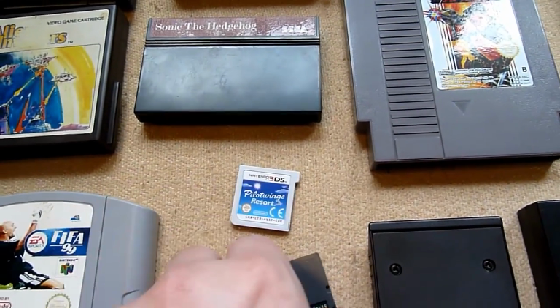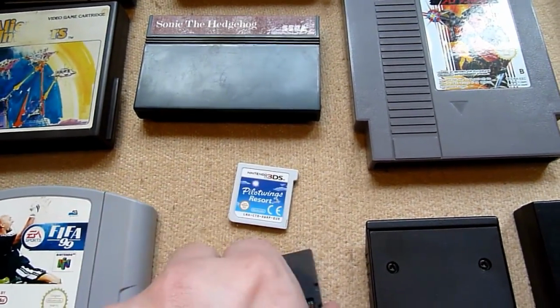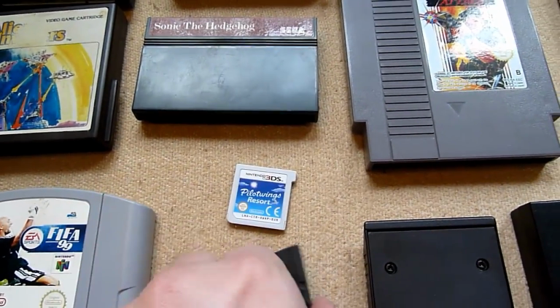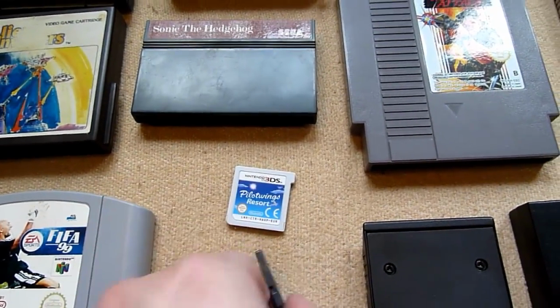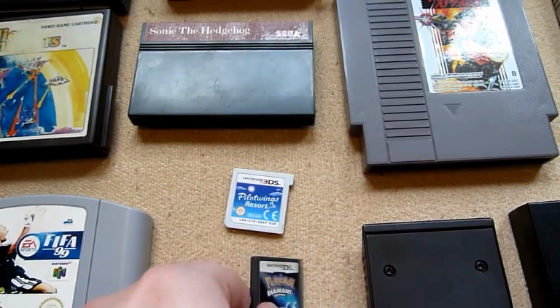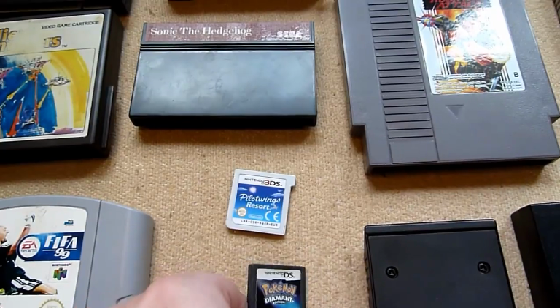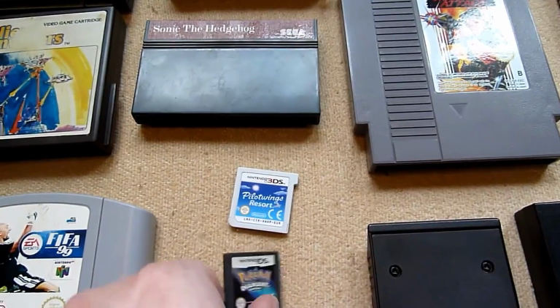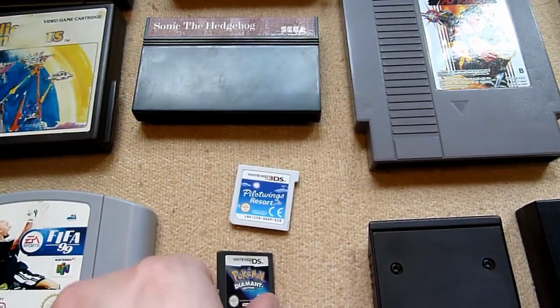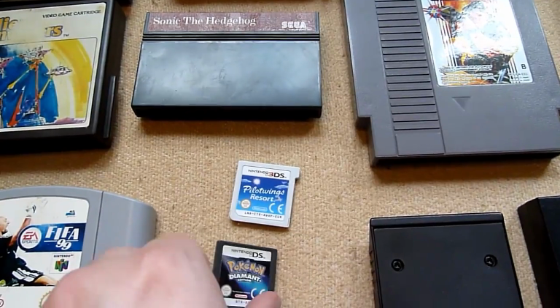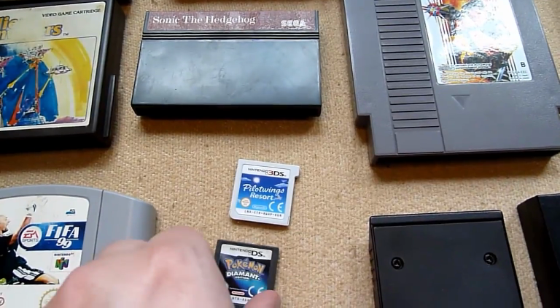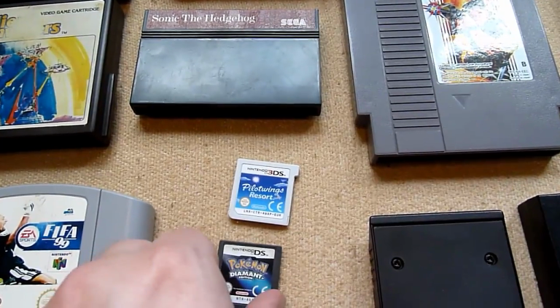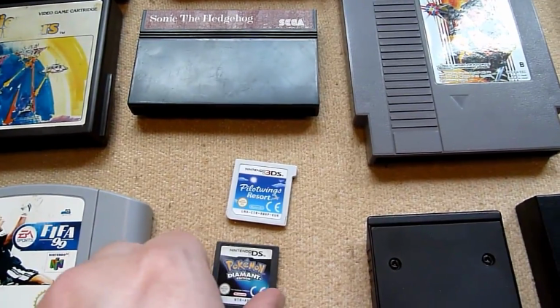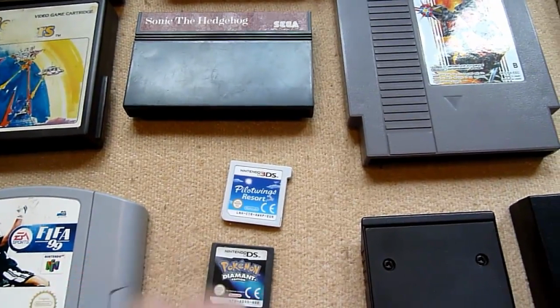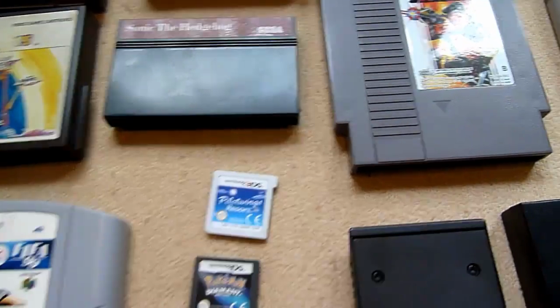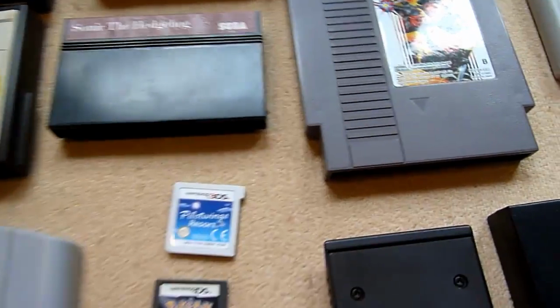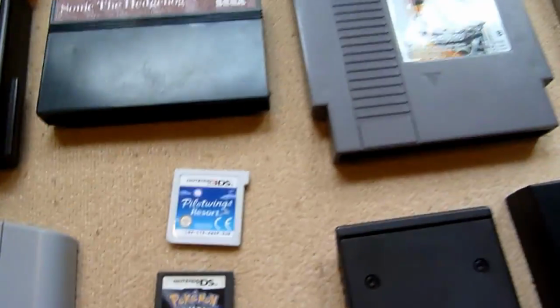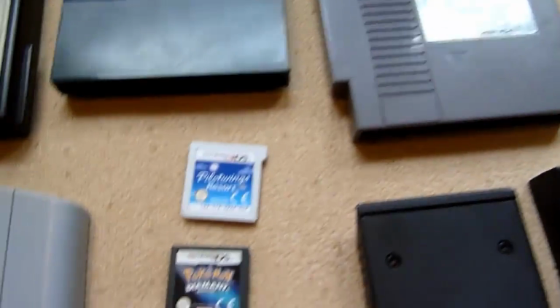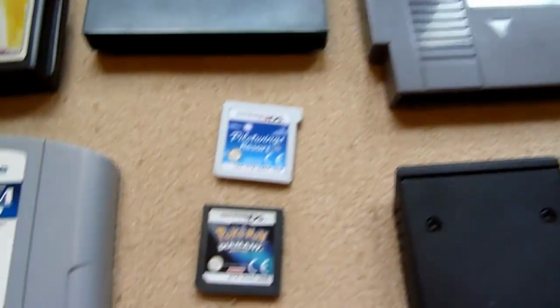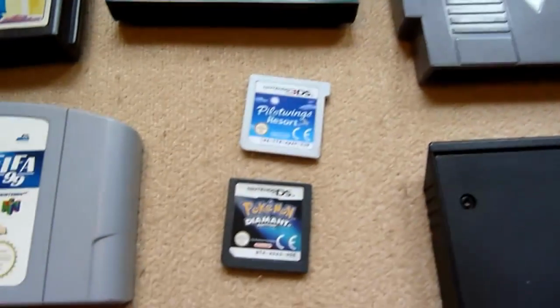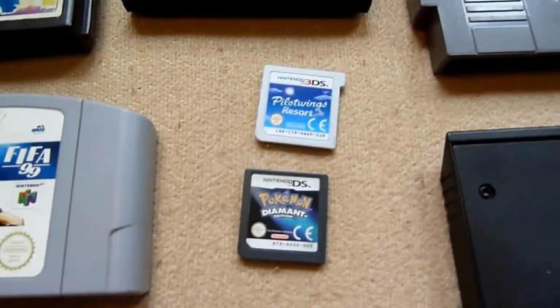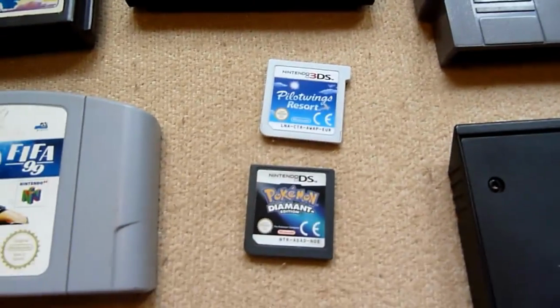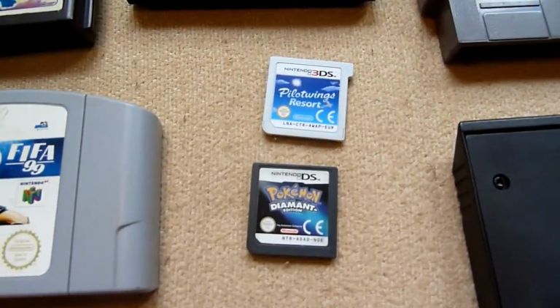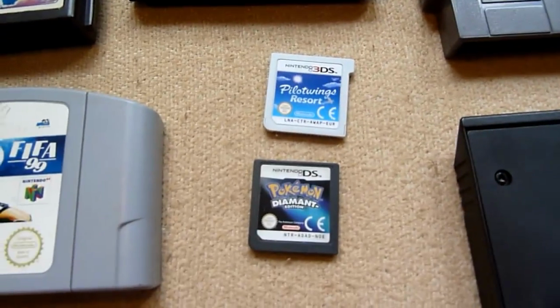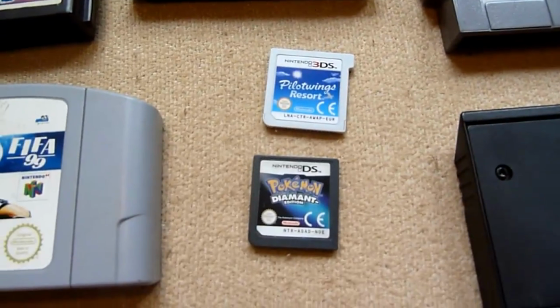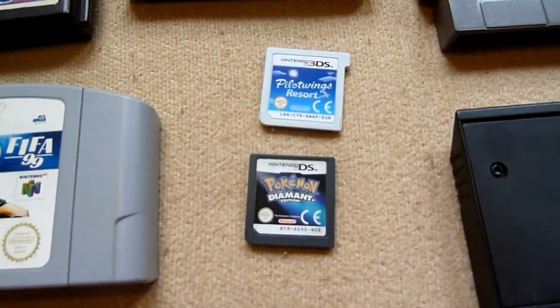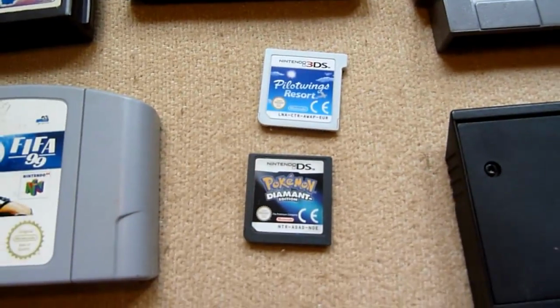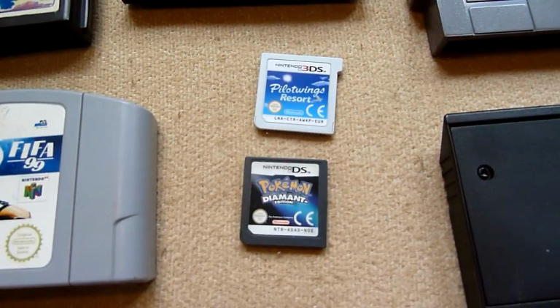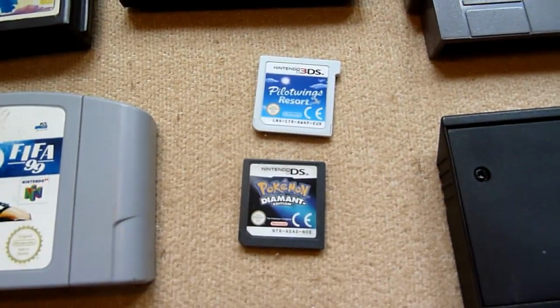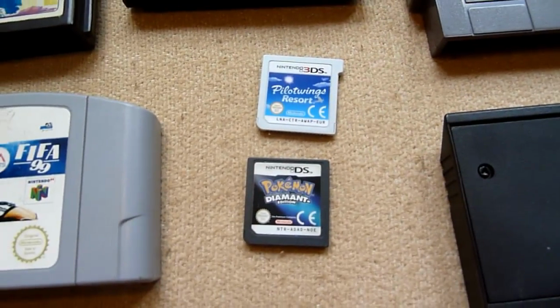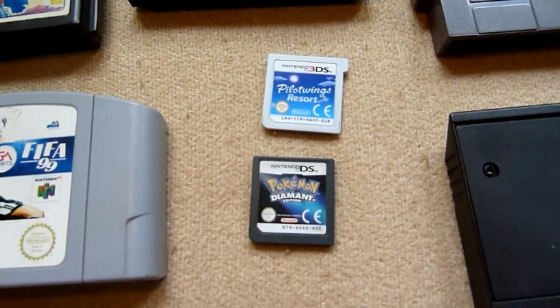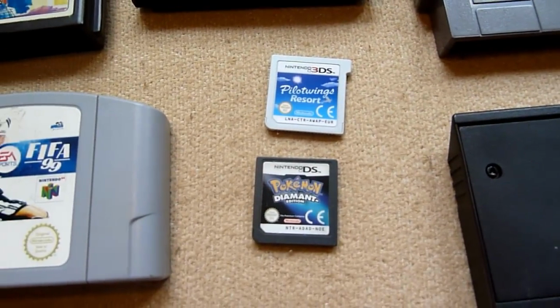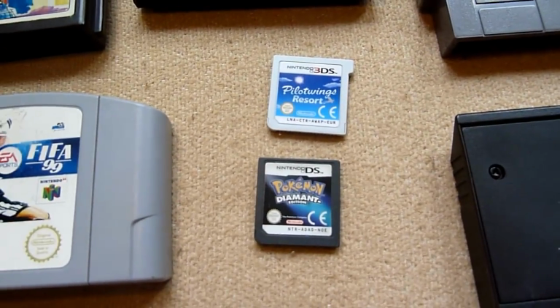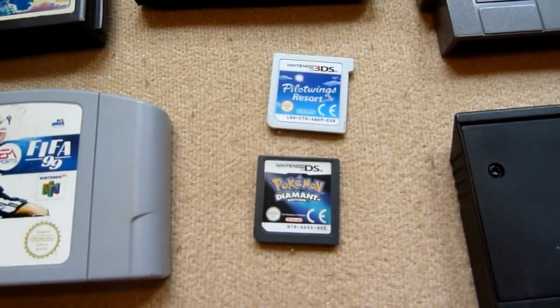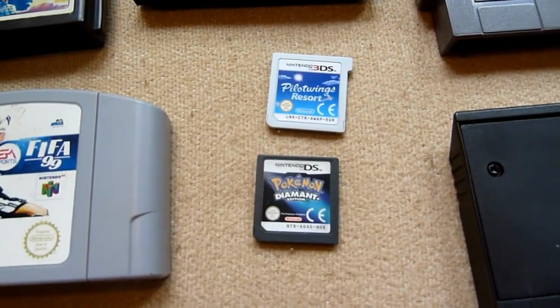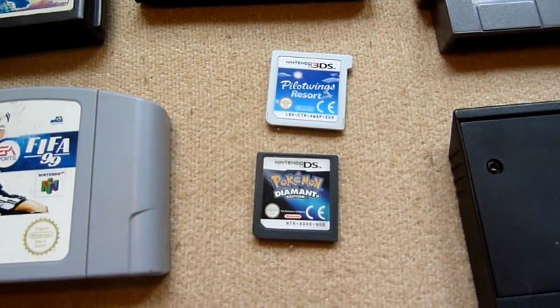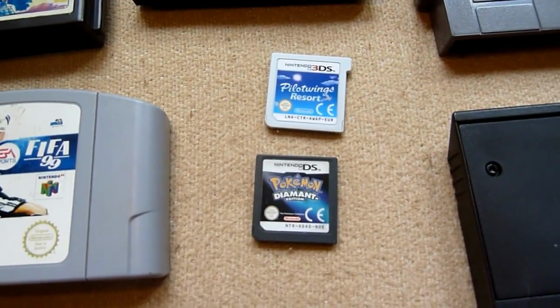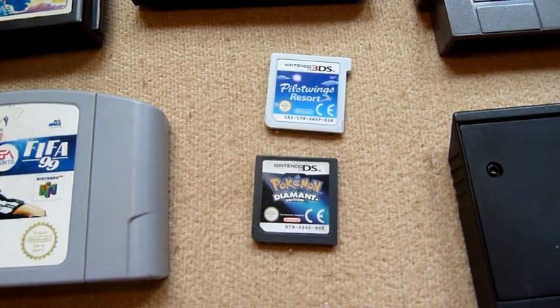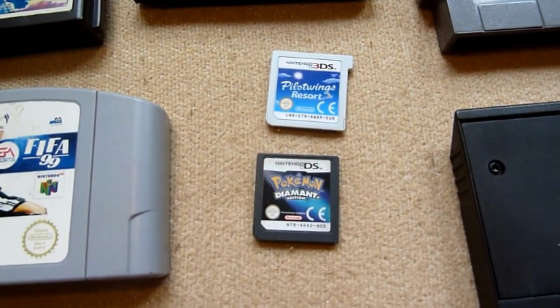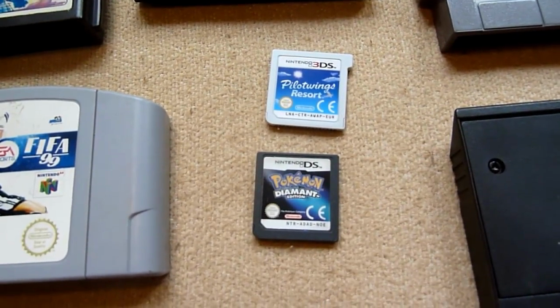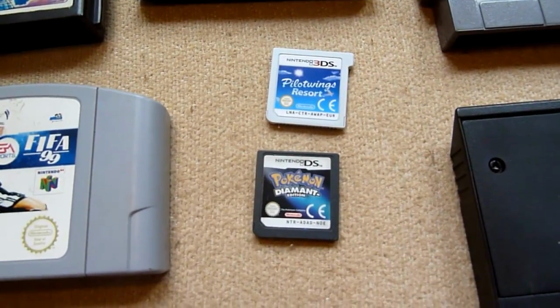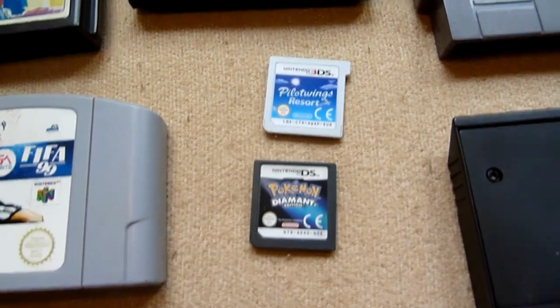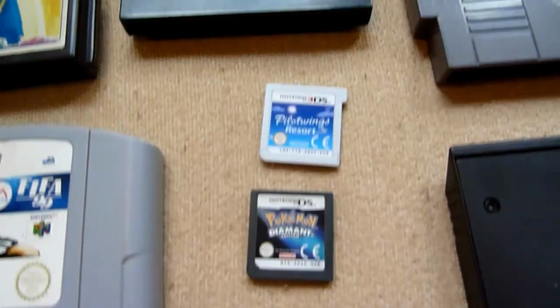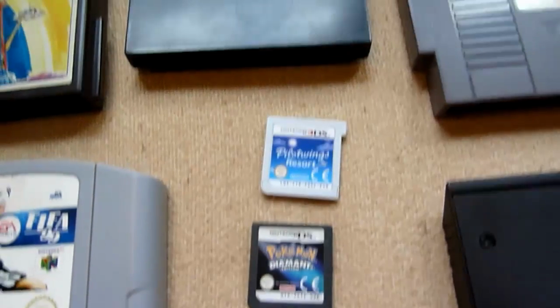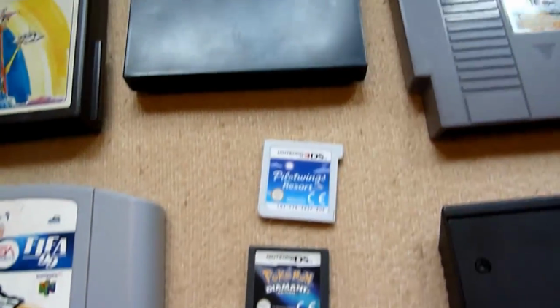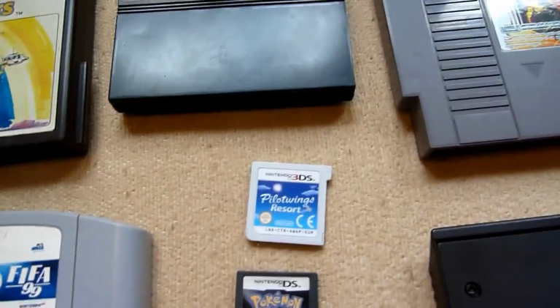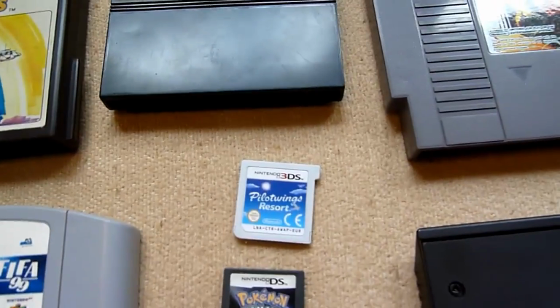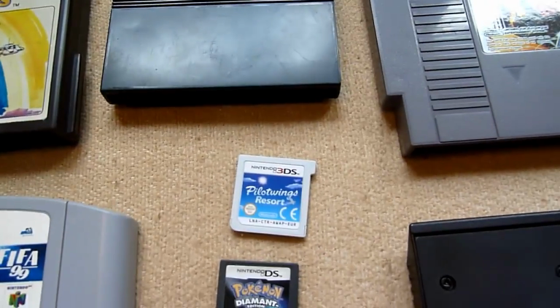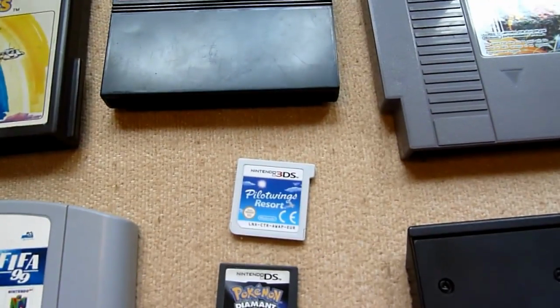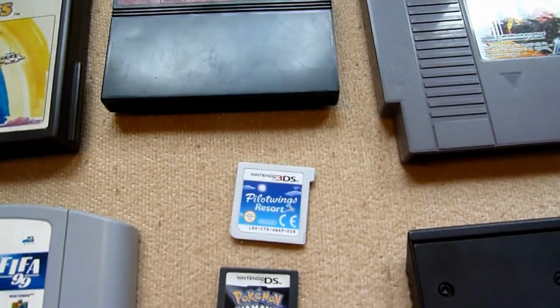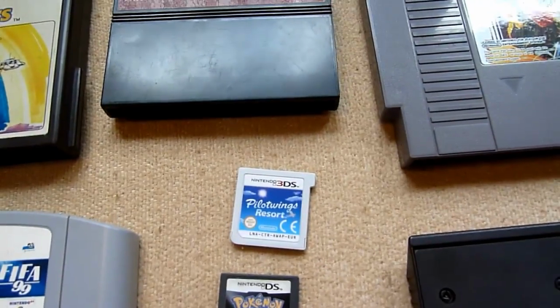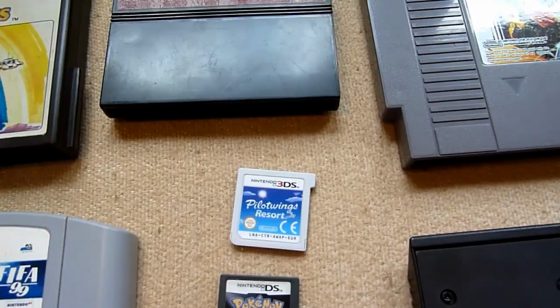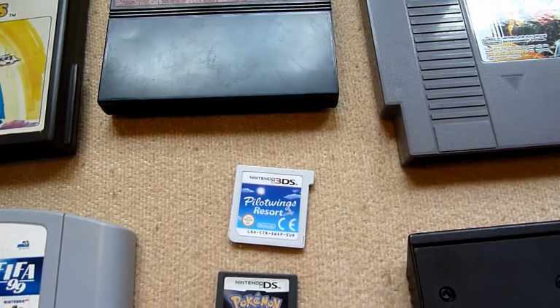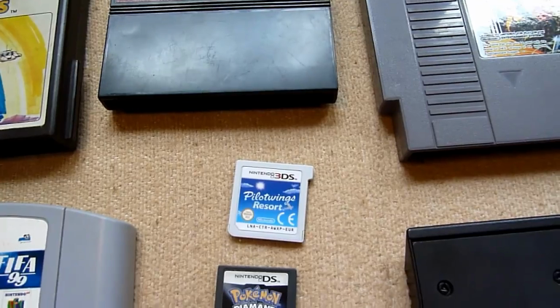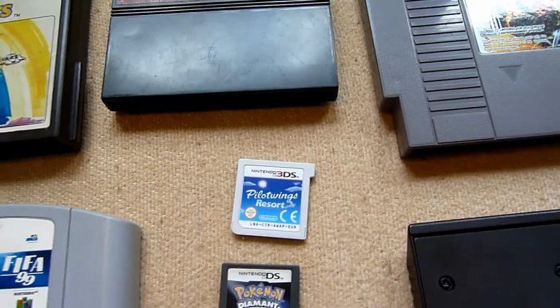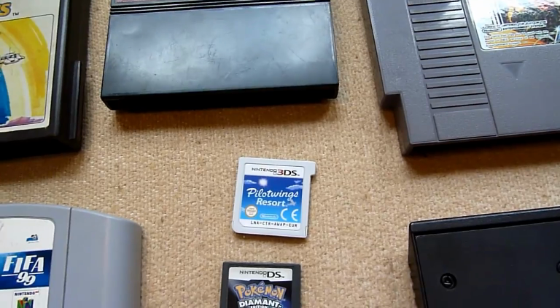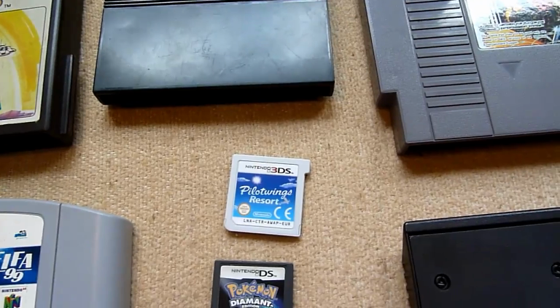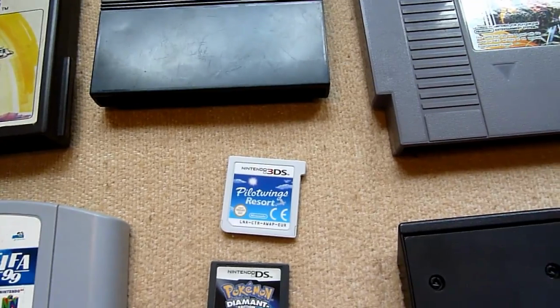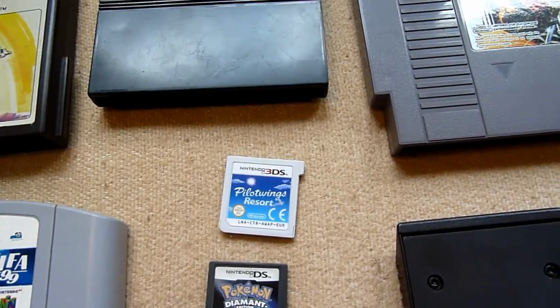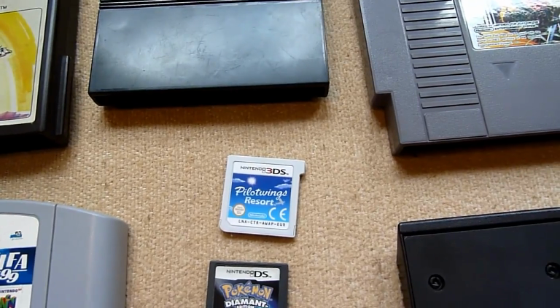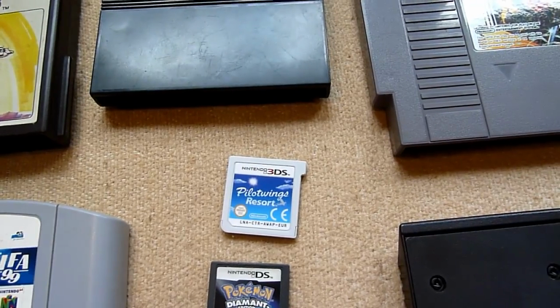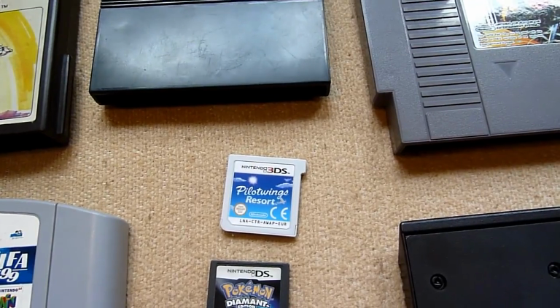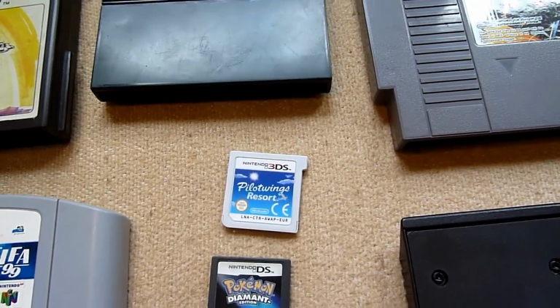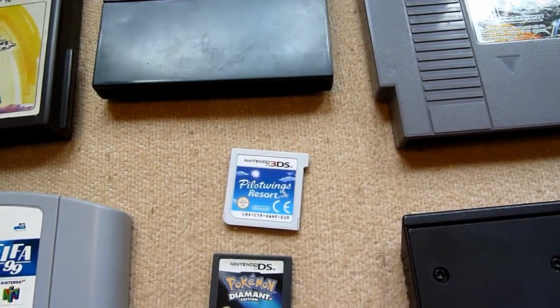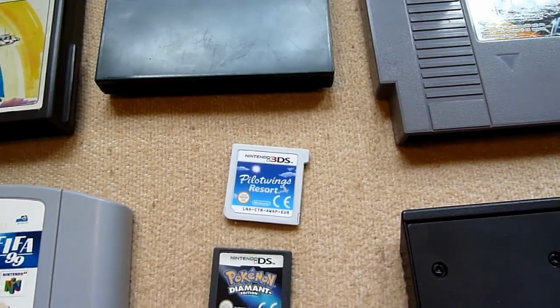With this corner, without the corner, without the corner — without the corner it's a DS cartridge. With the corner, it's a 3DS cartridge.